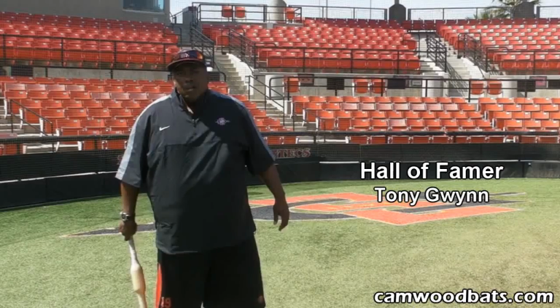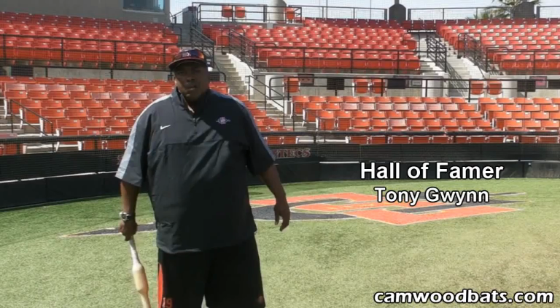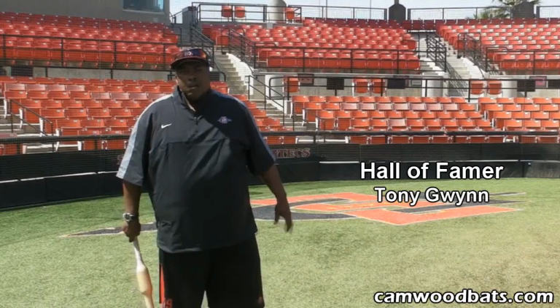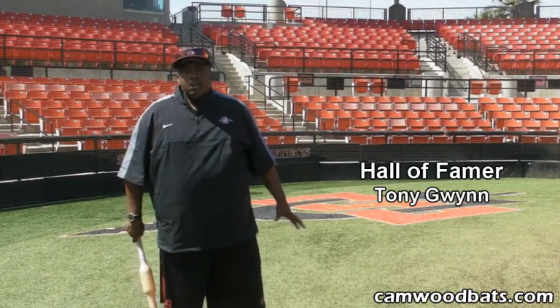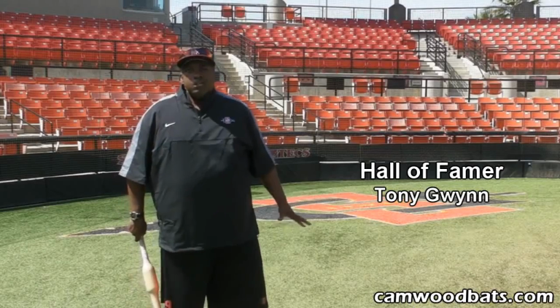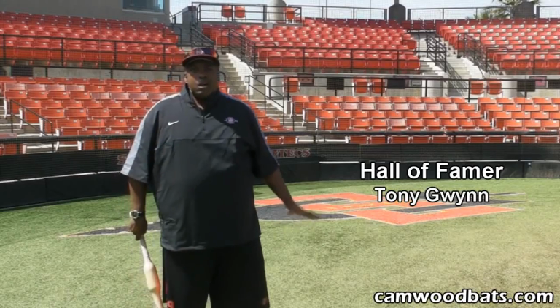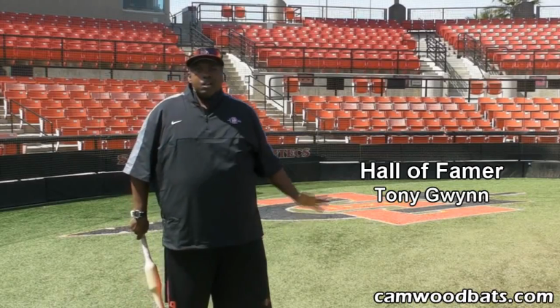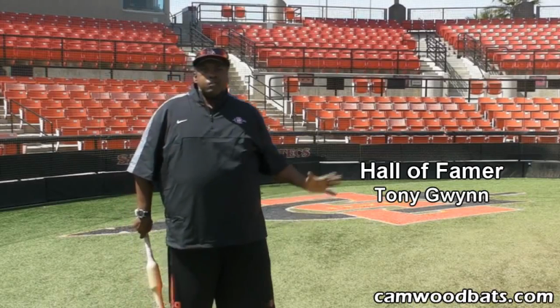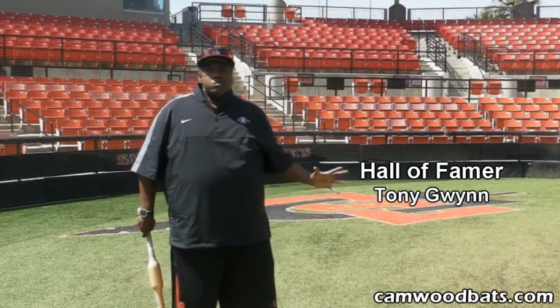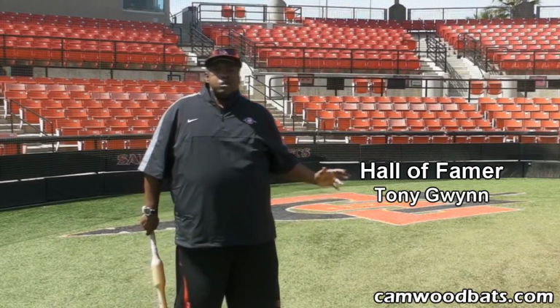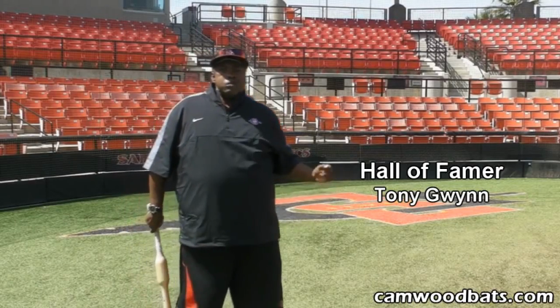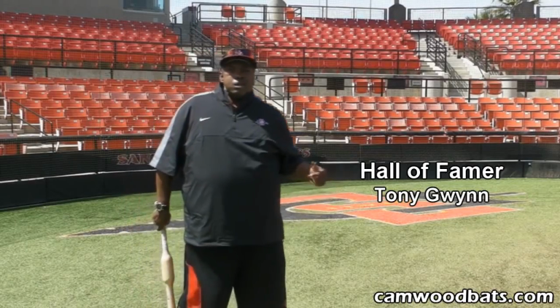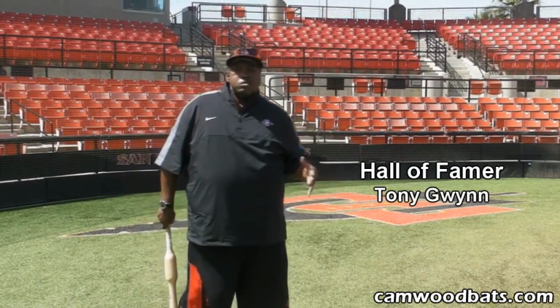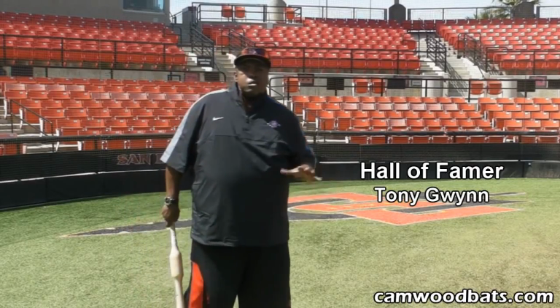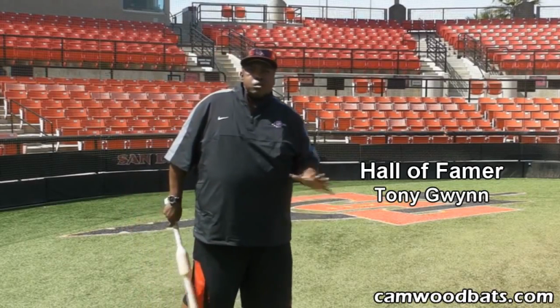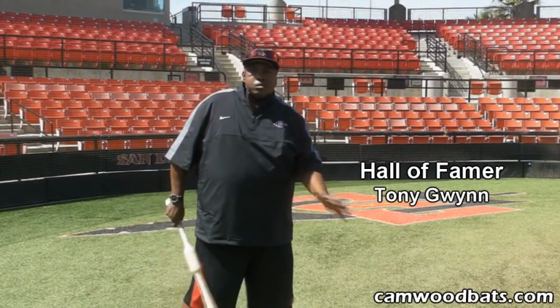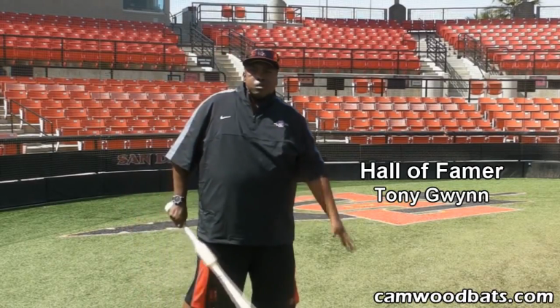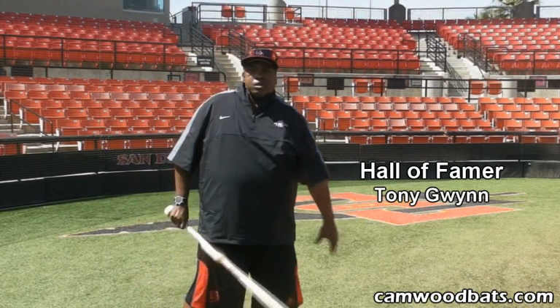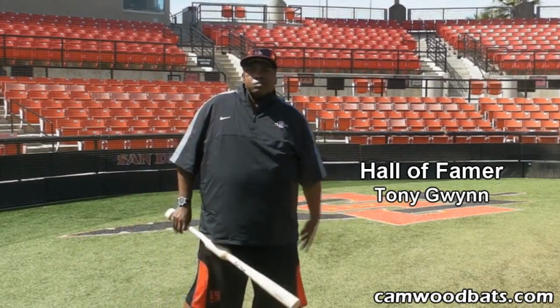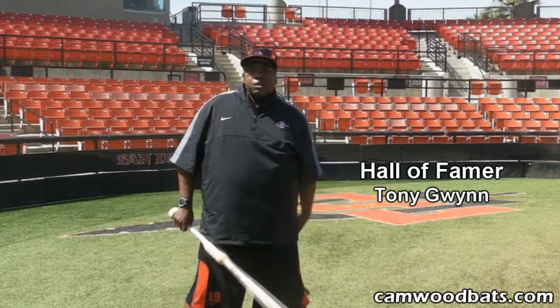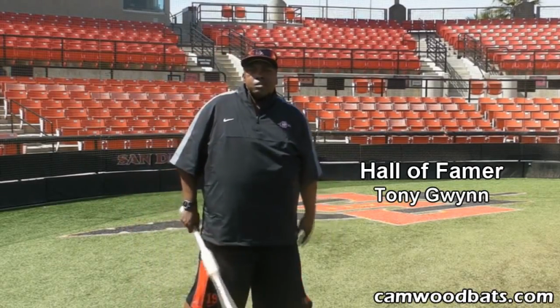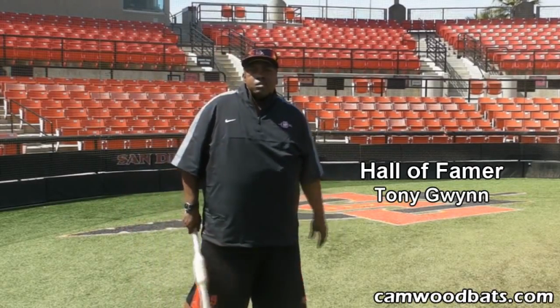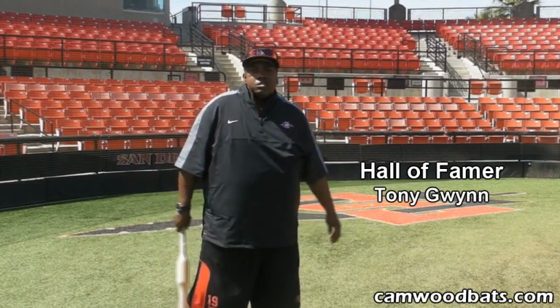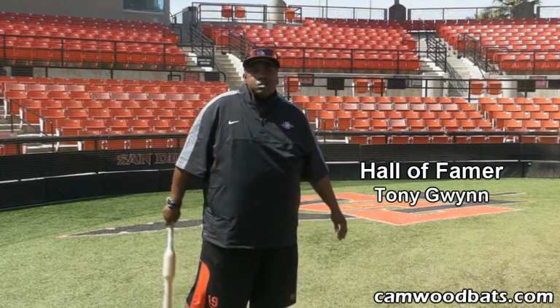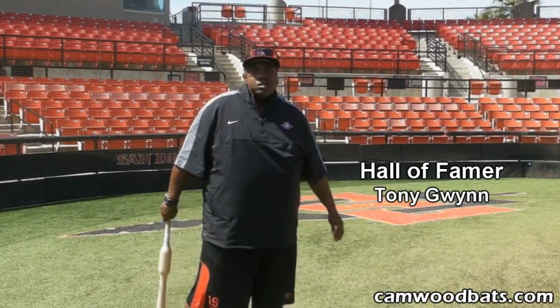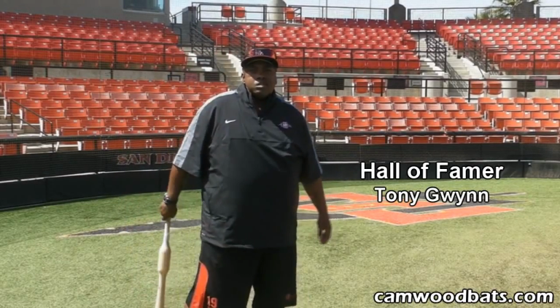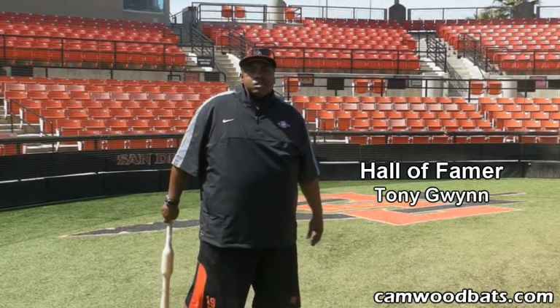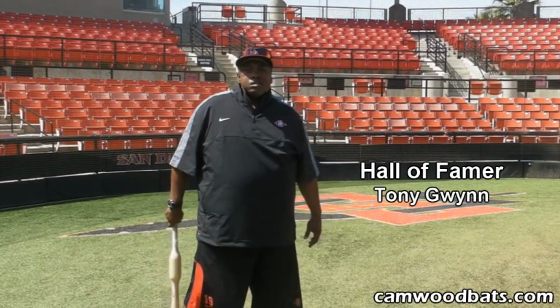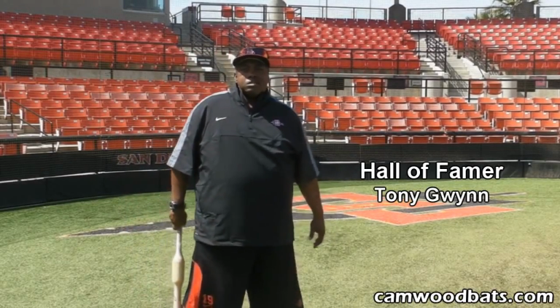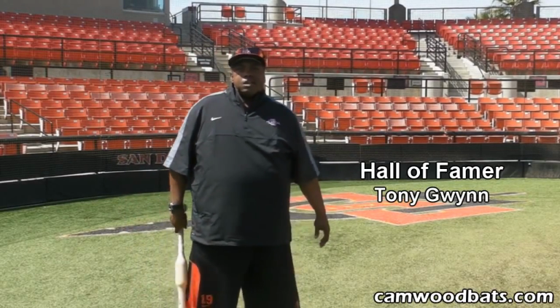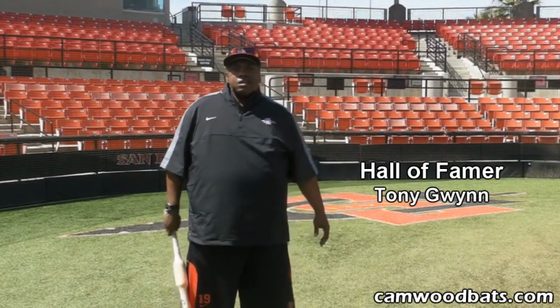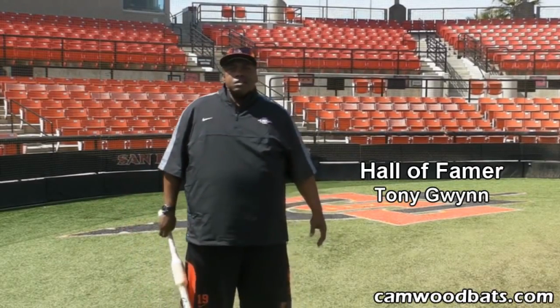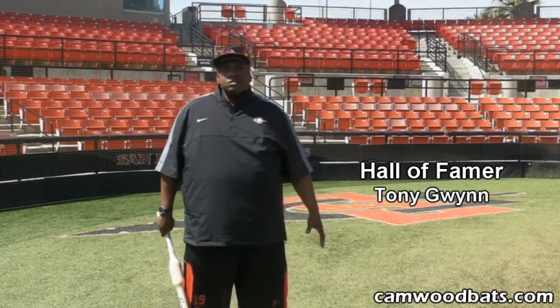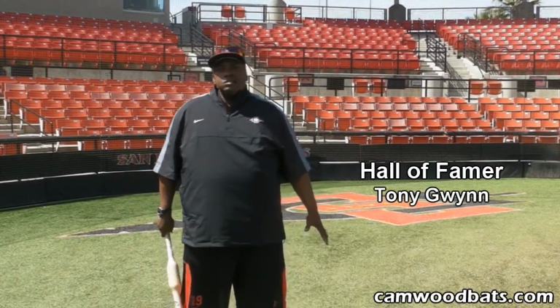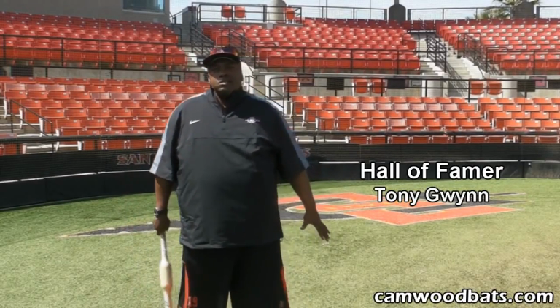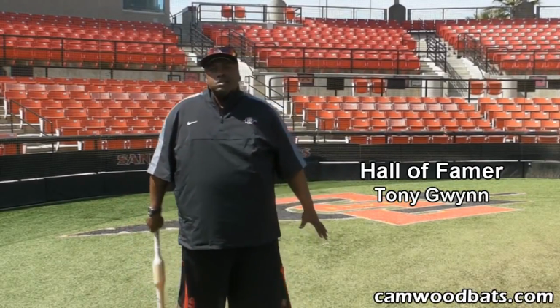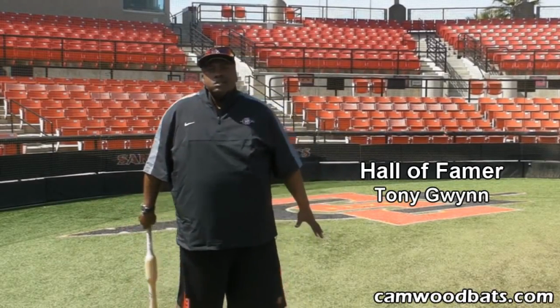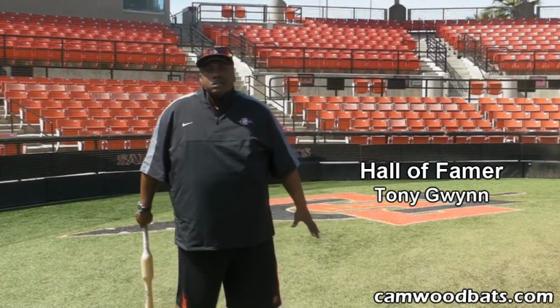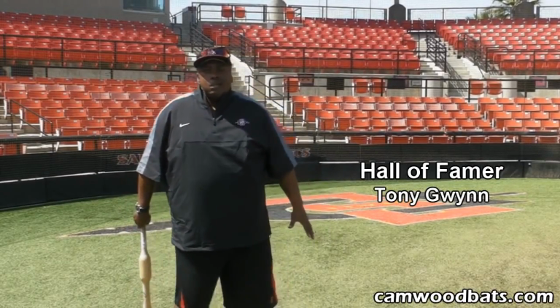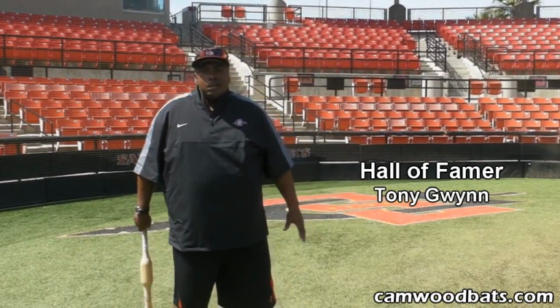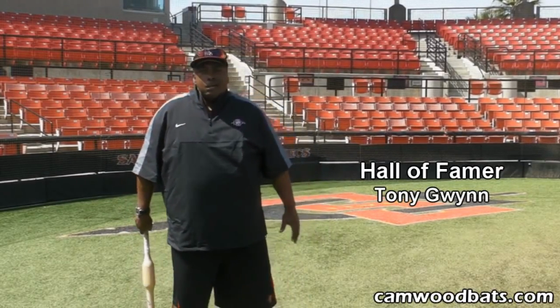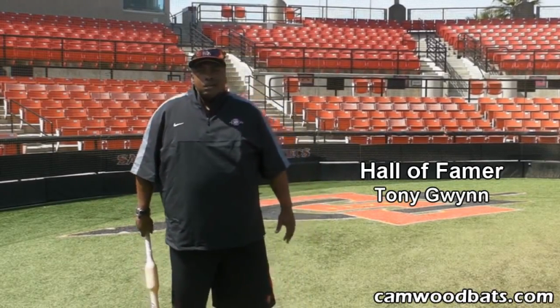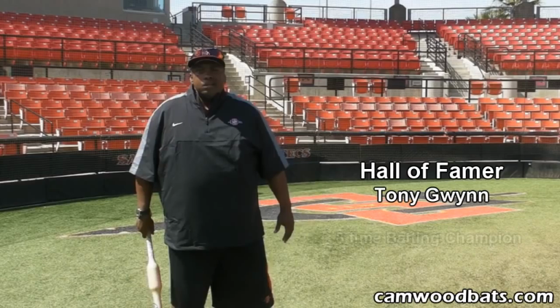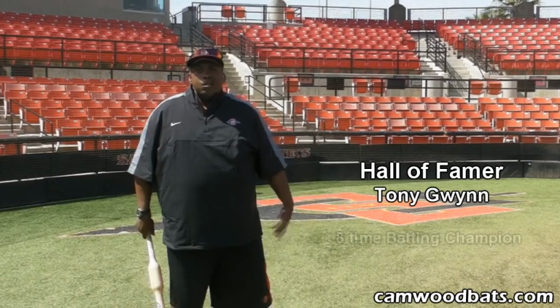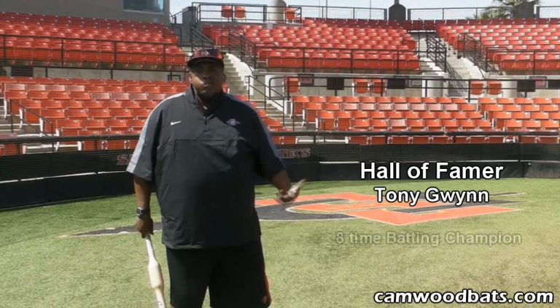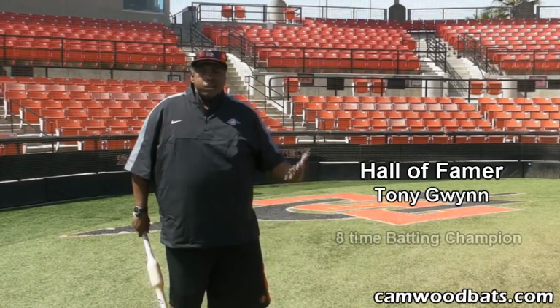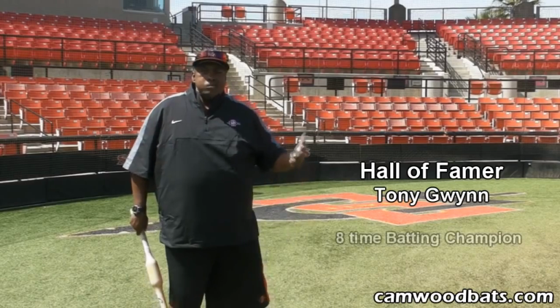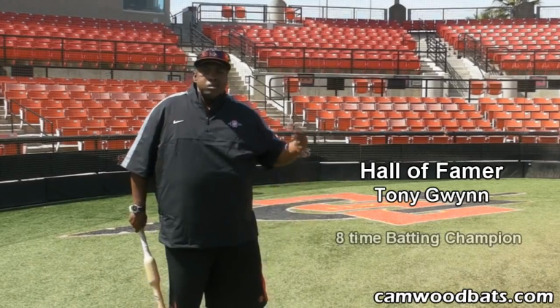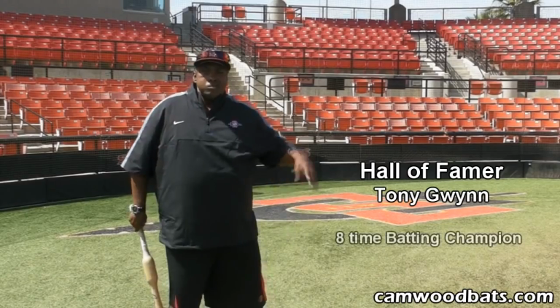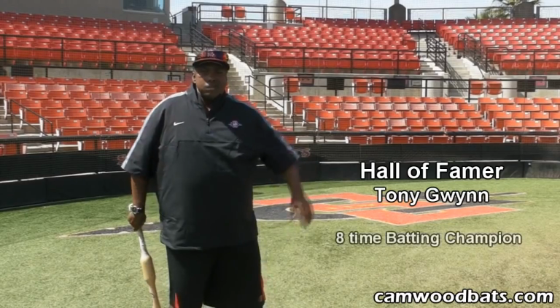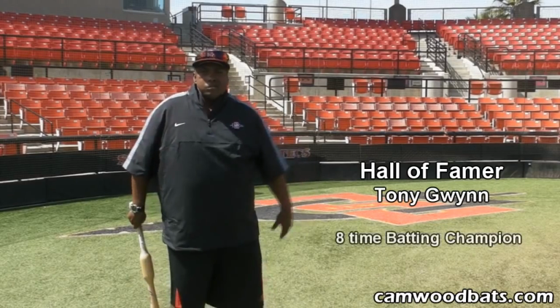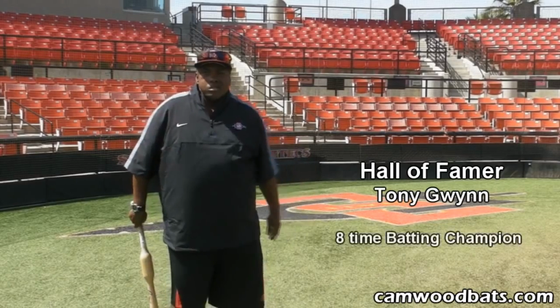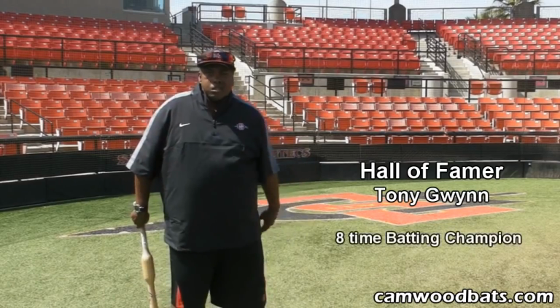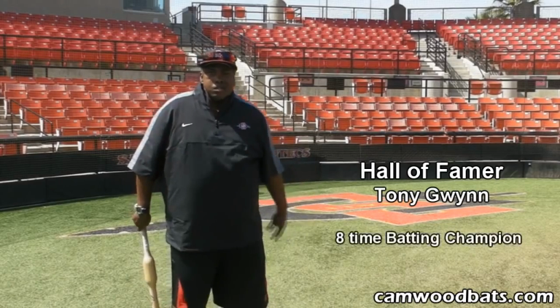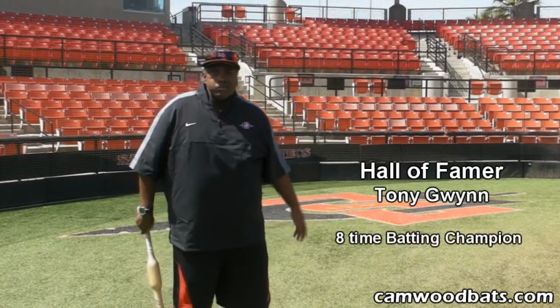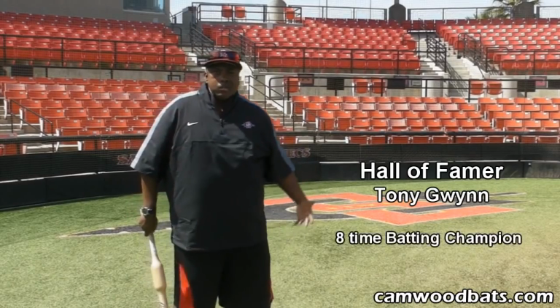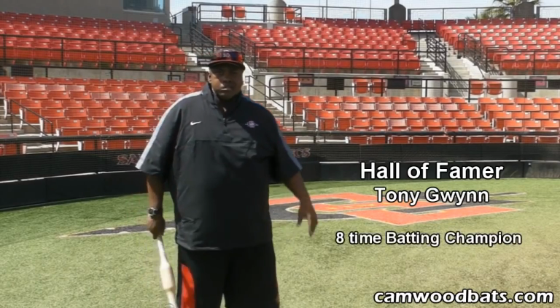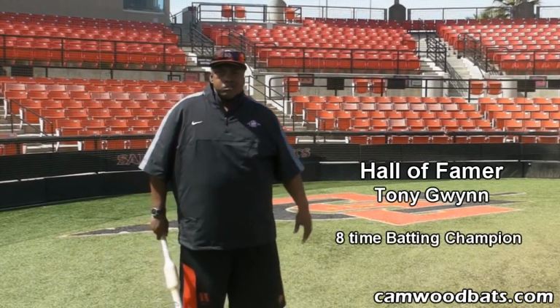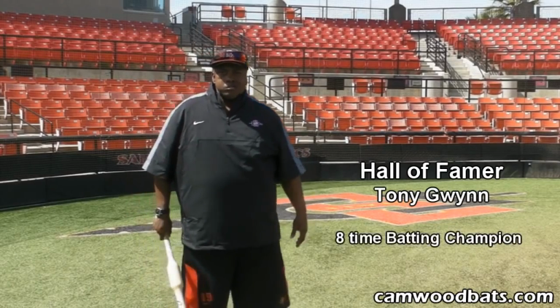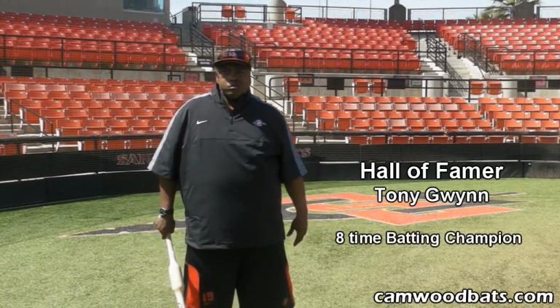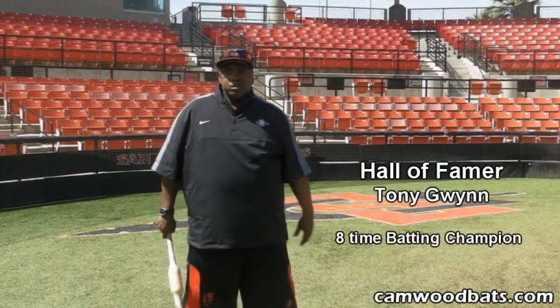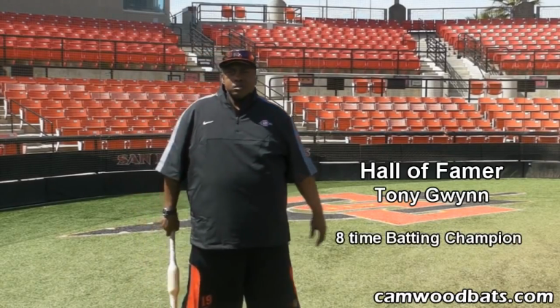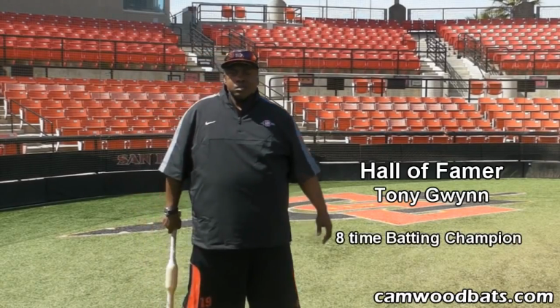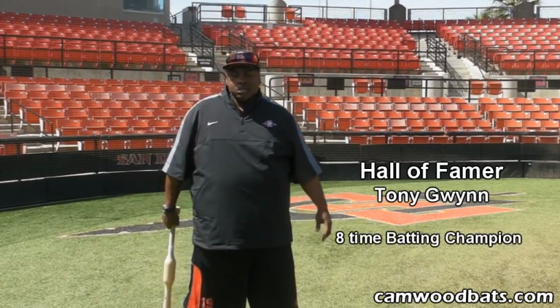Hi everyone, my name is Tony Gwynn. I'm the head coach here at San Diego State, Hall of Famer. I used to play with the San Diego Padres for 20 years.